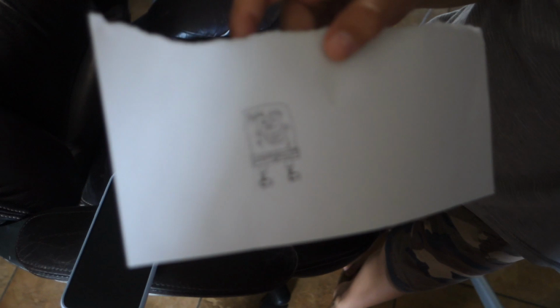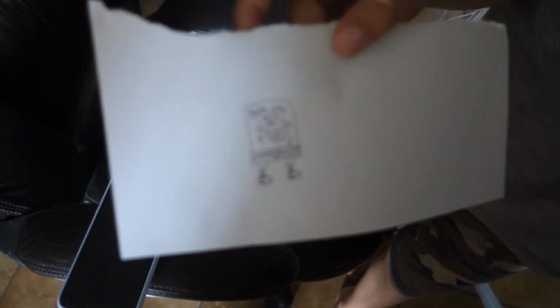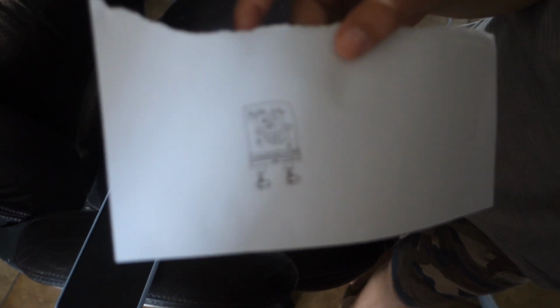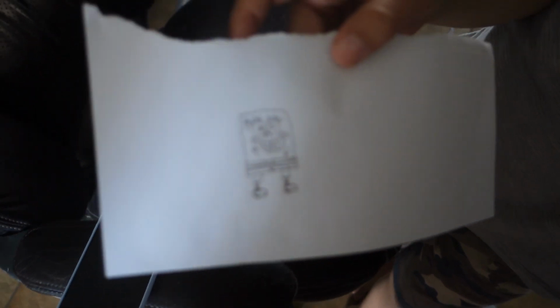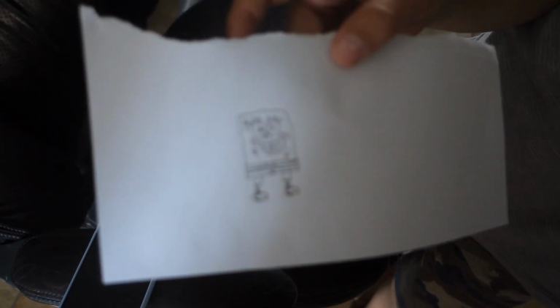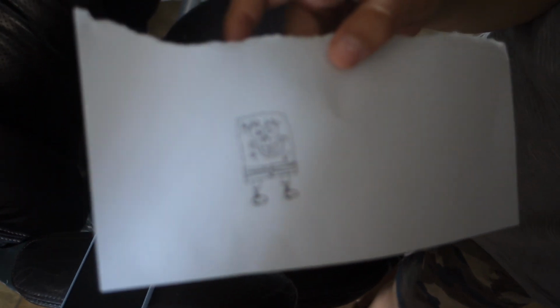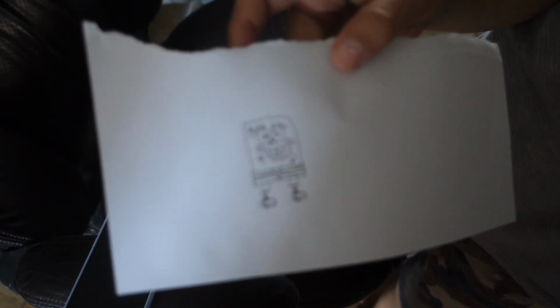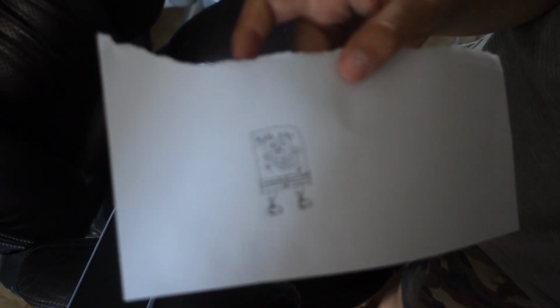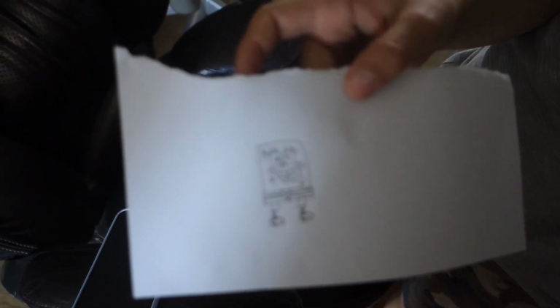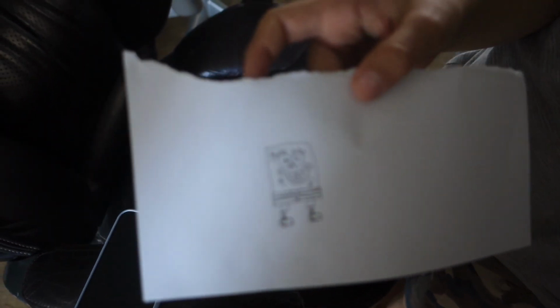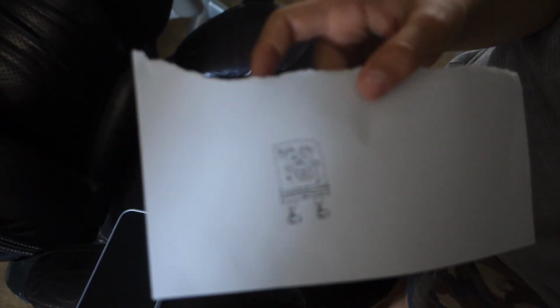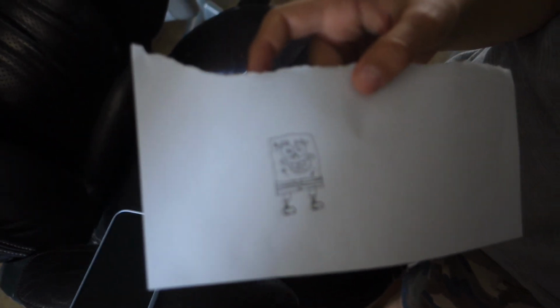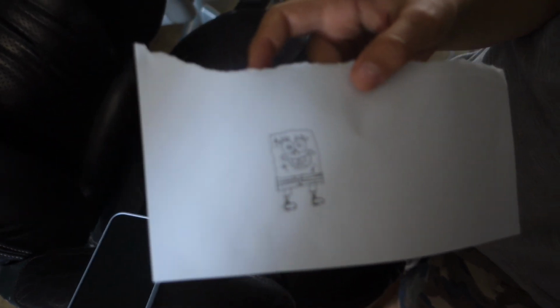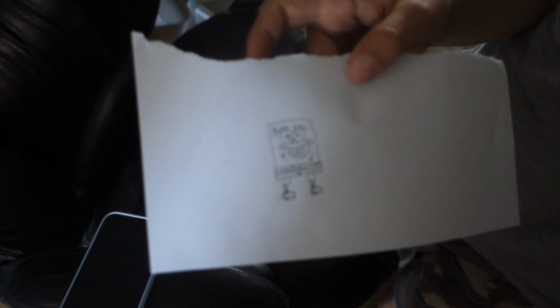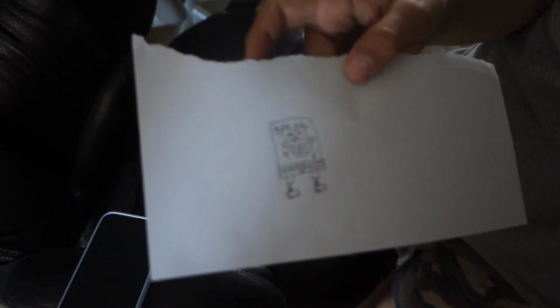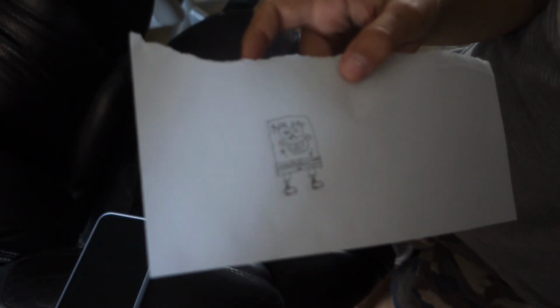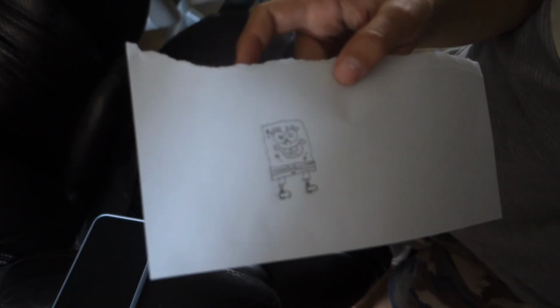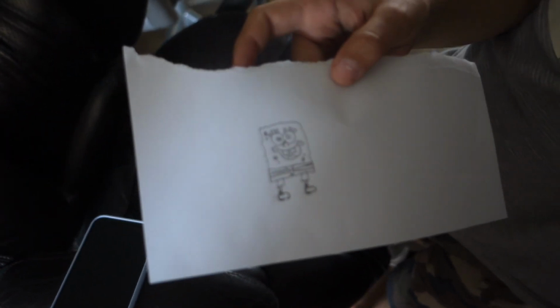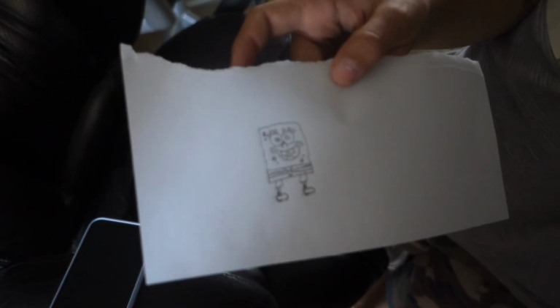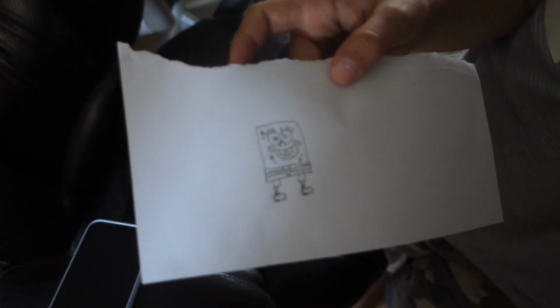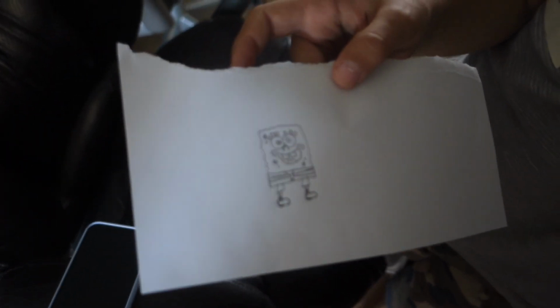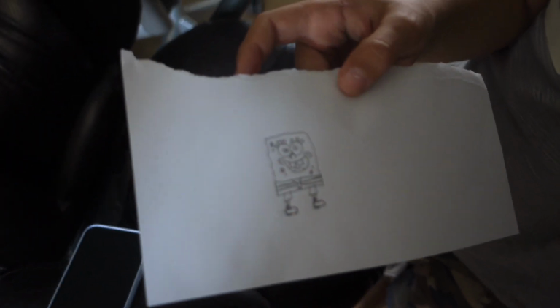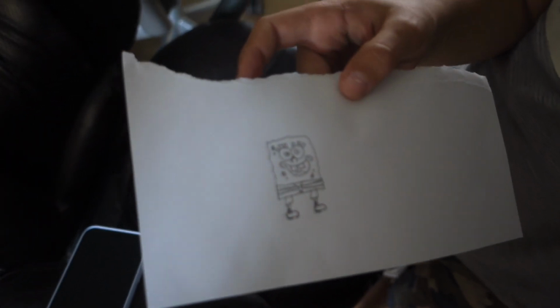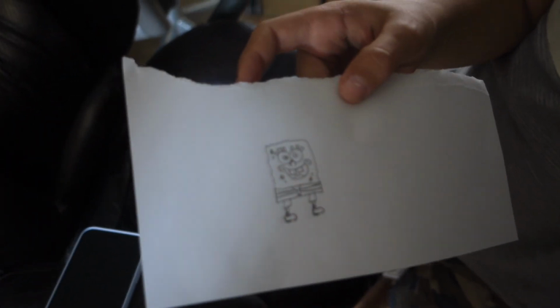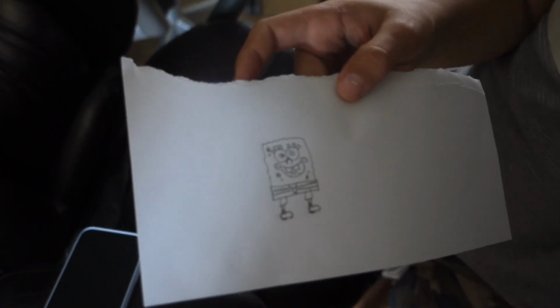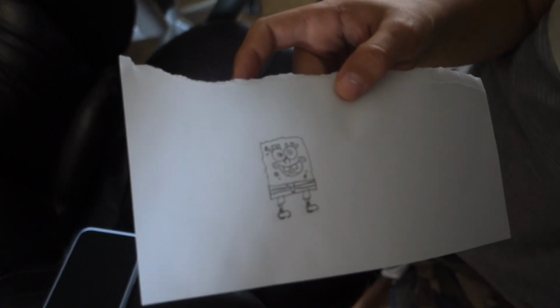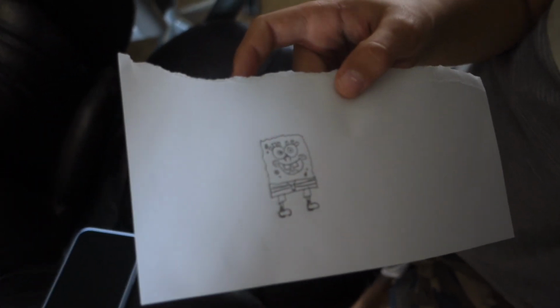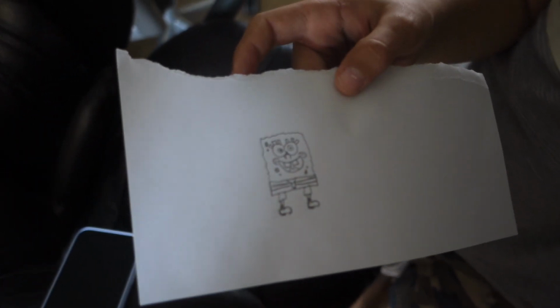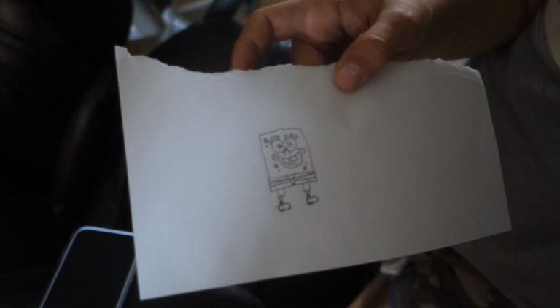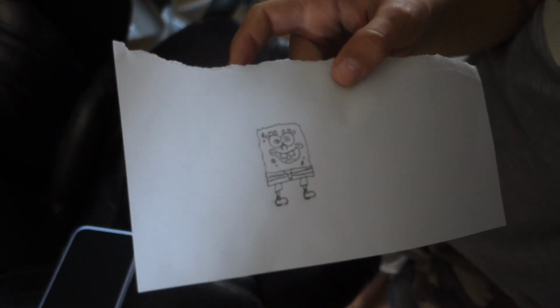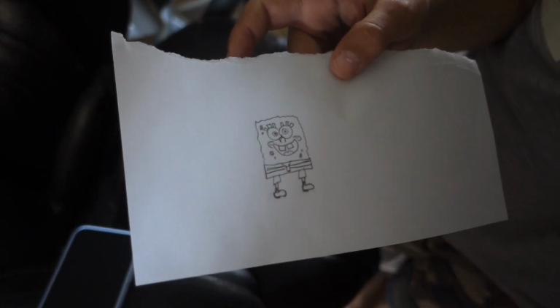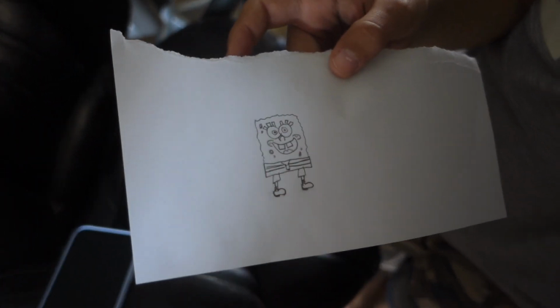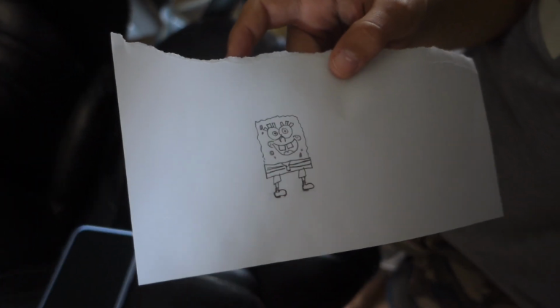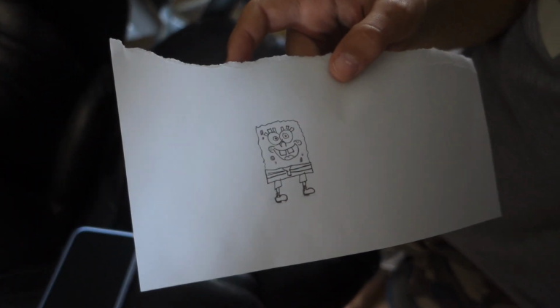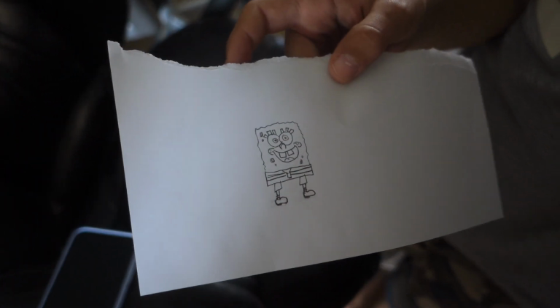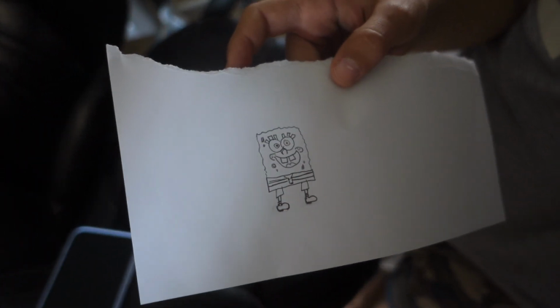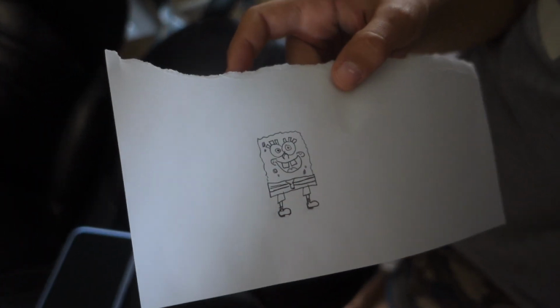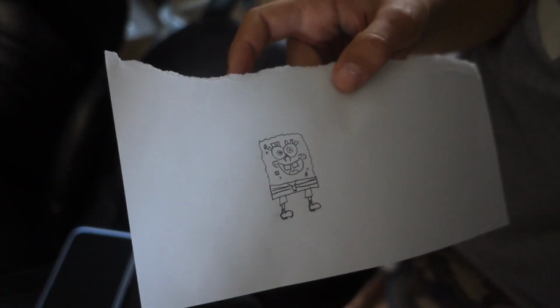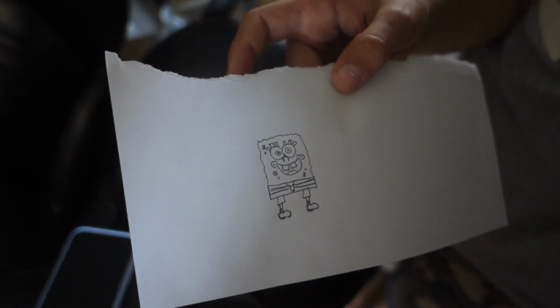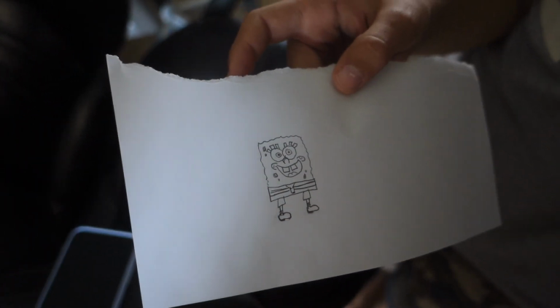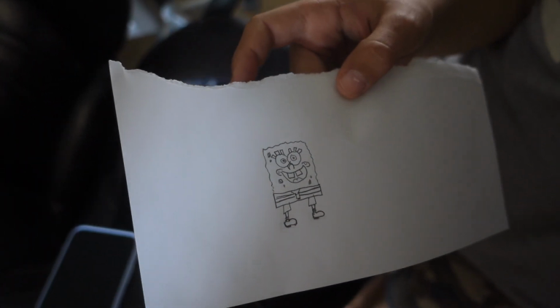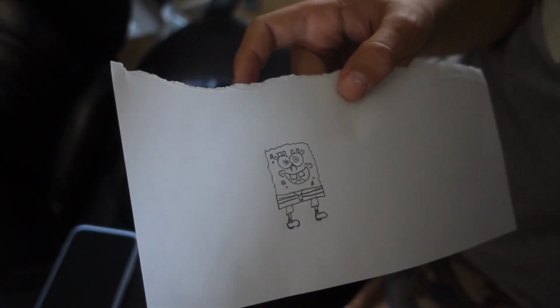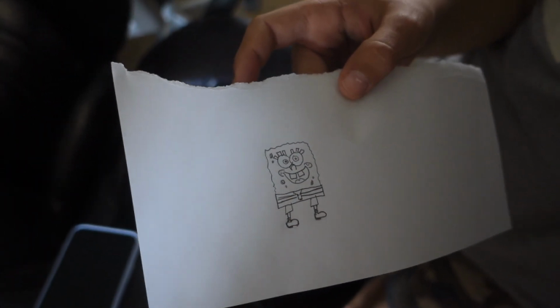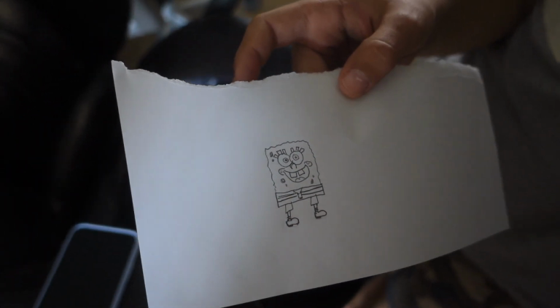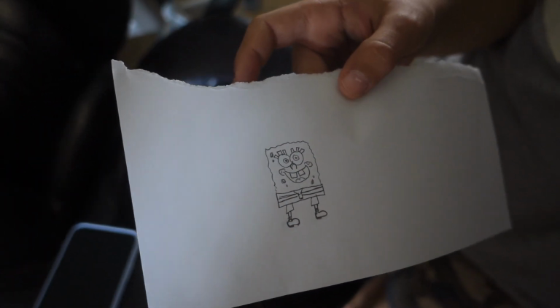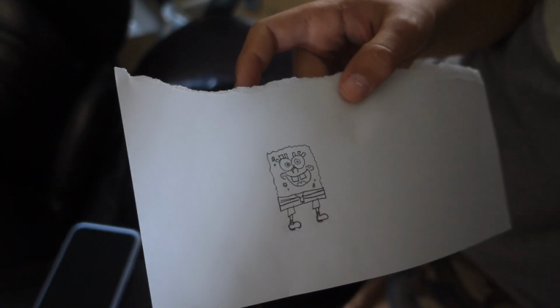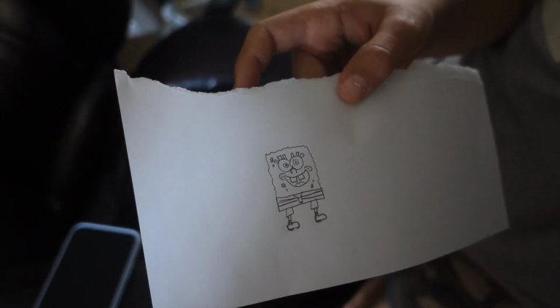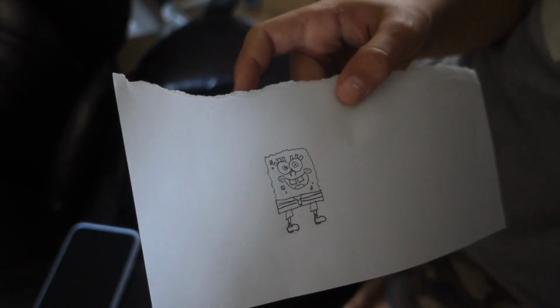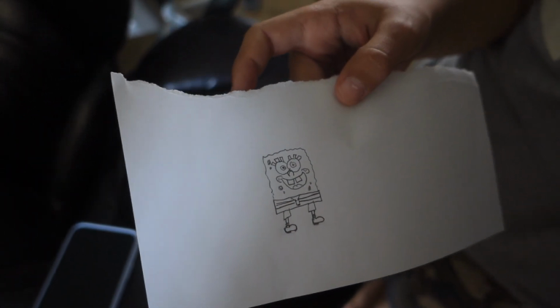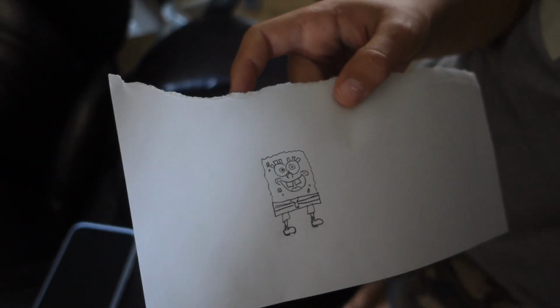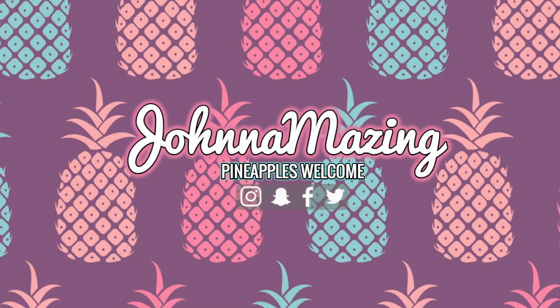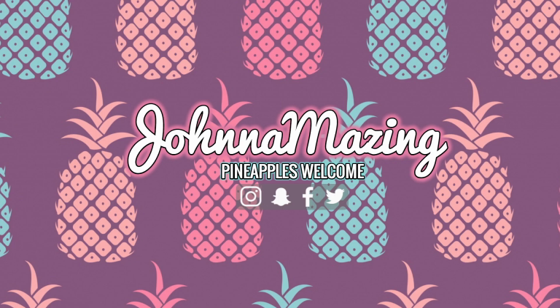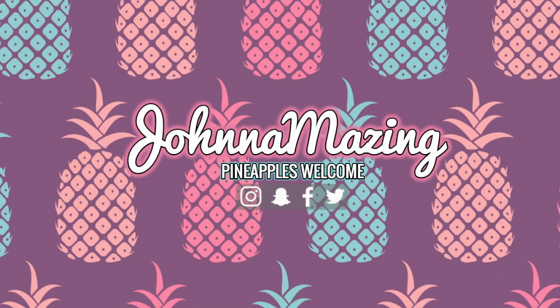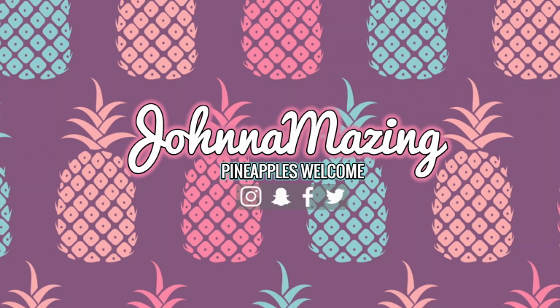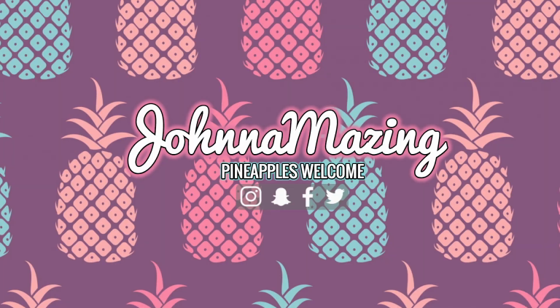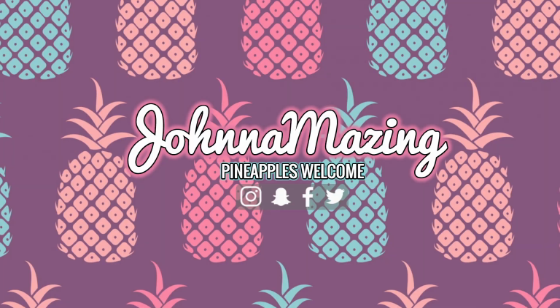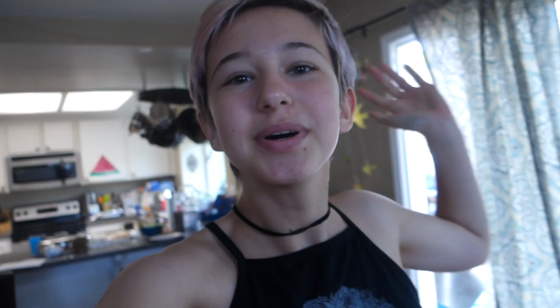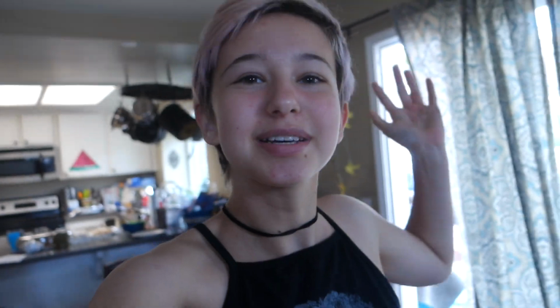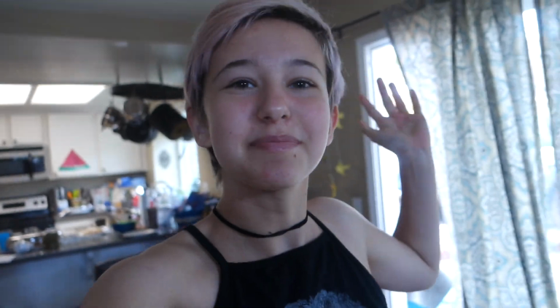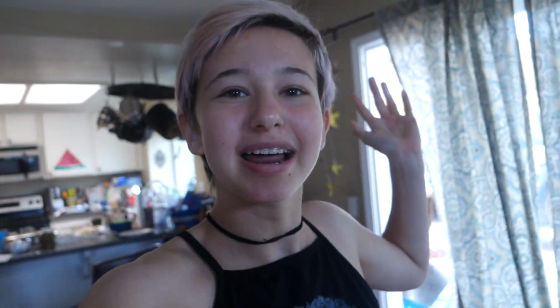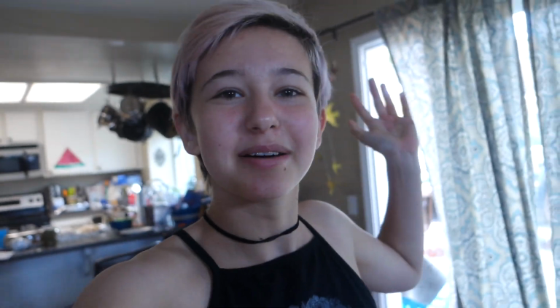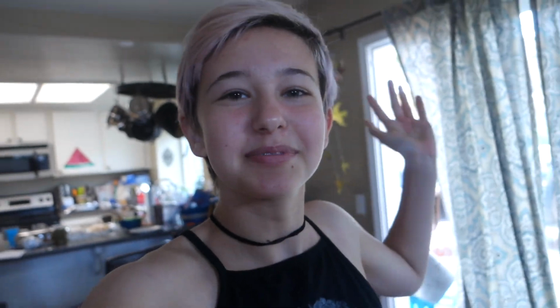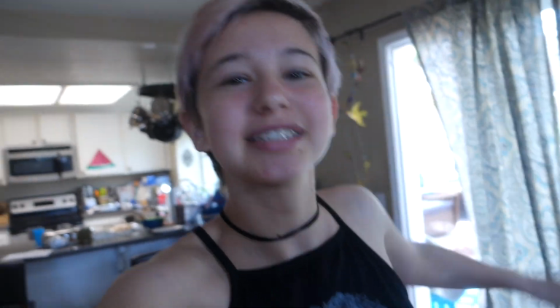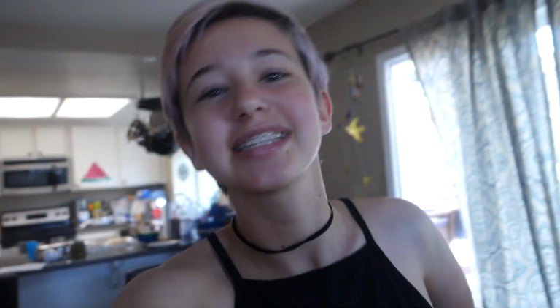I've been trying to freehand Spongebob. It's so cute. What's up pineapples?